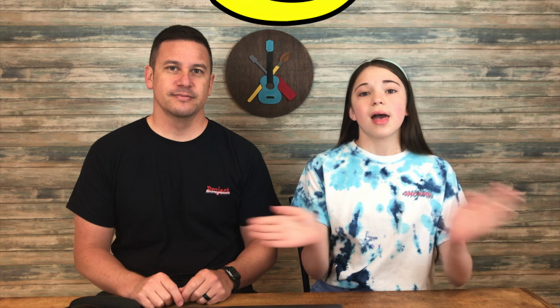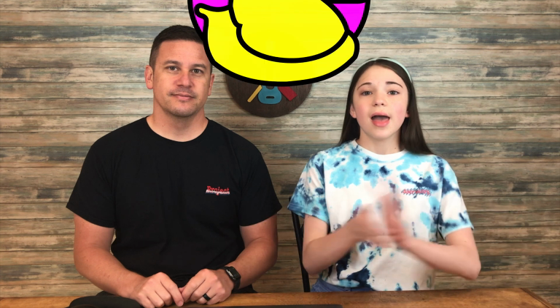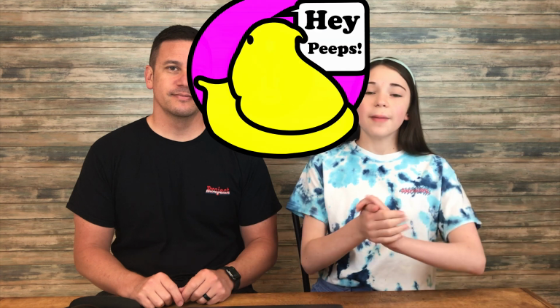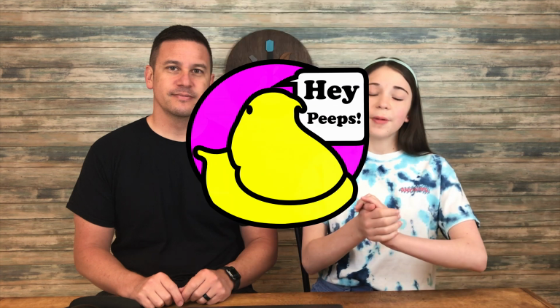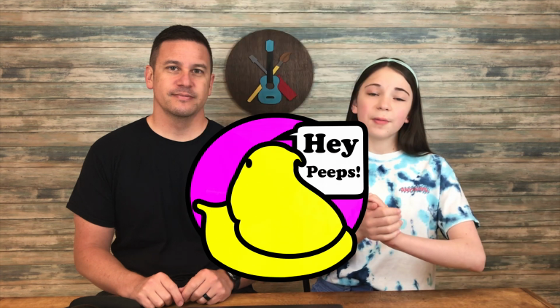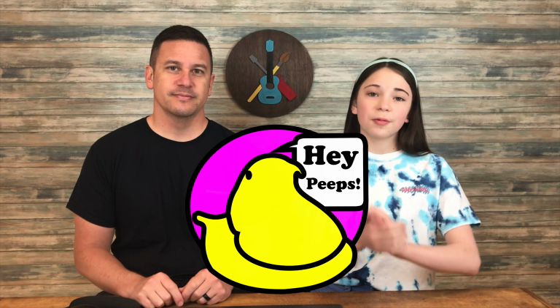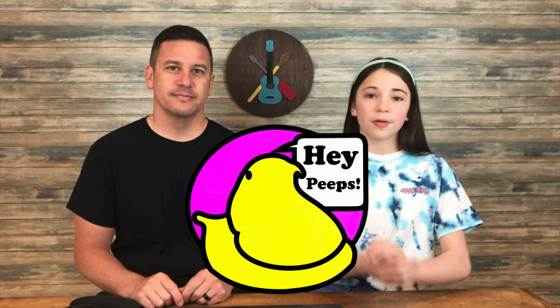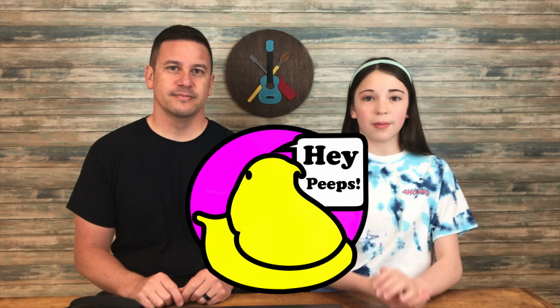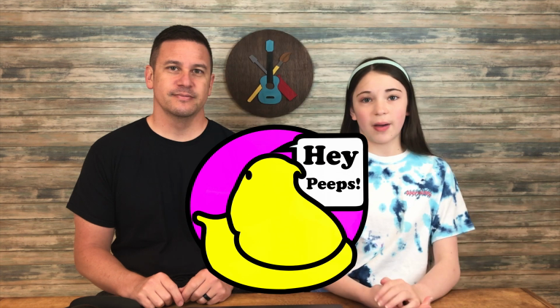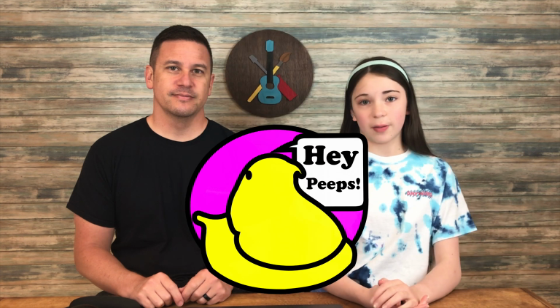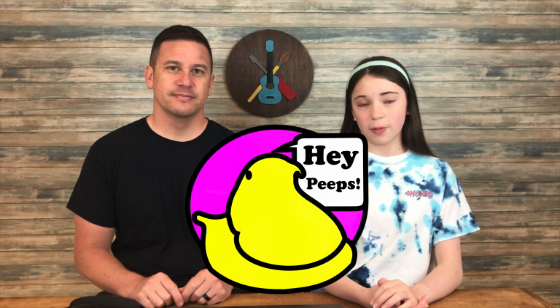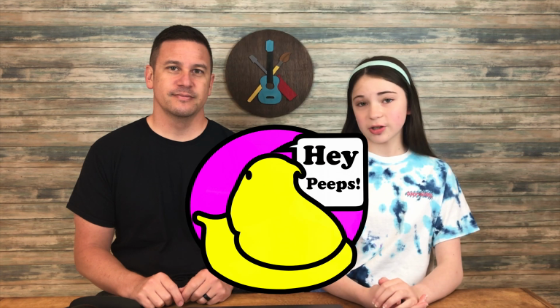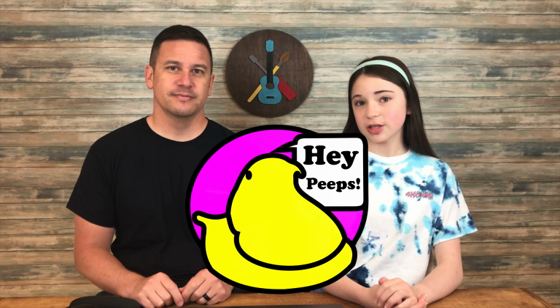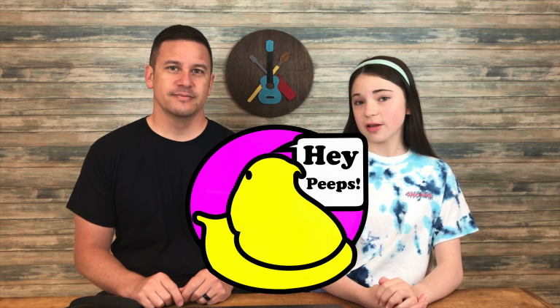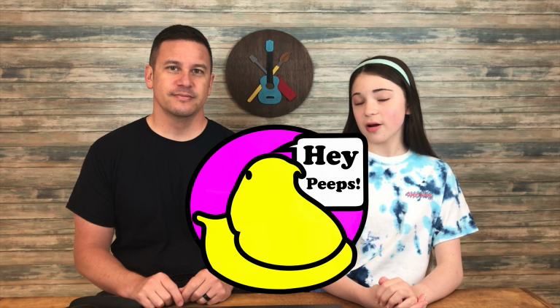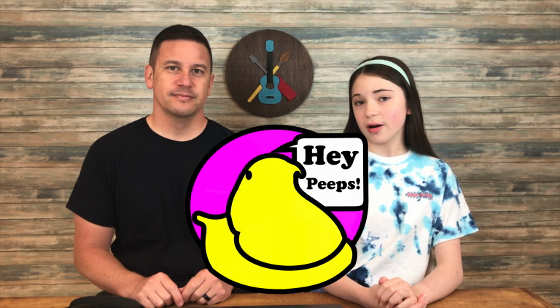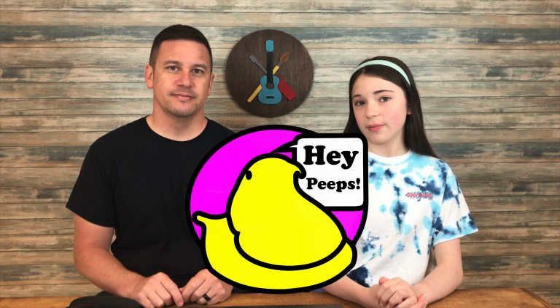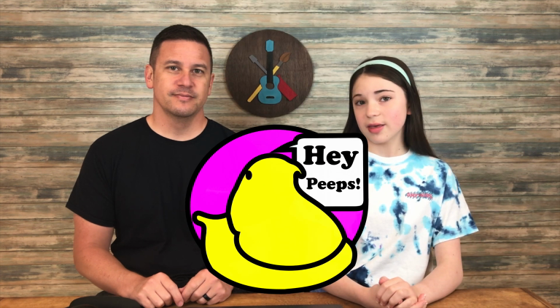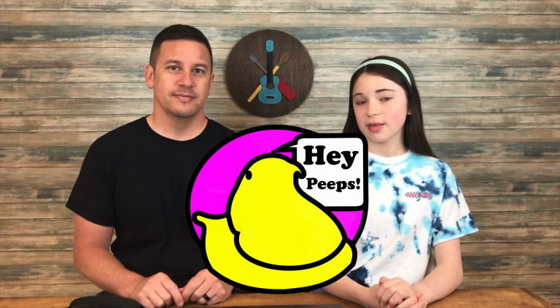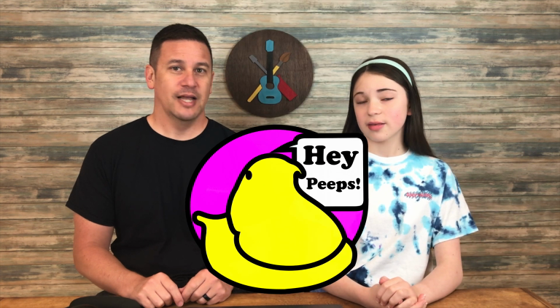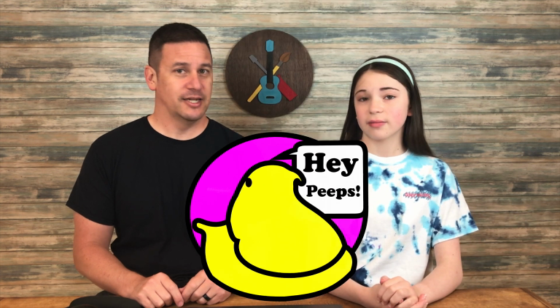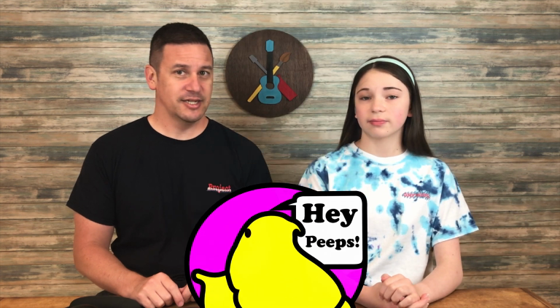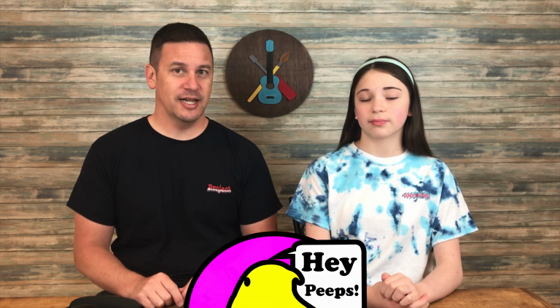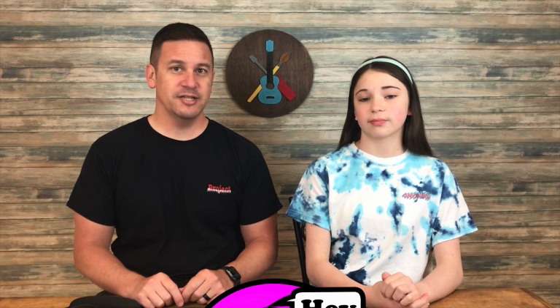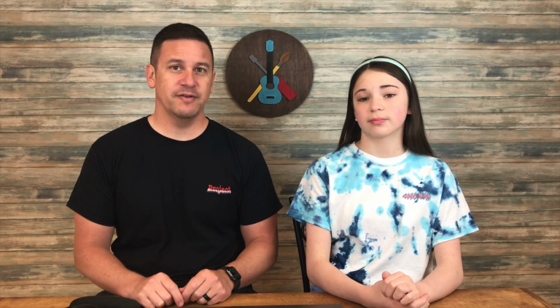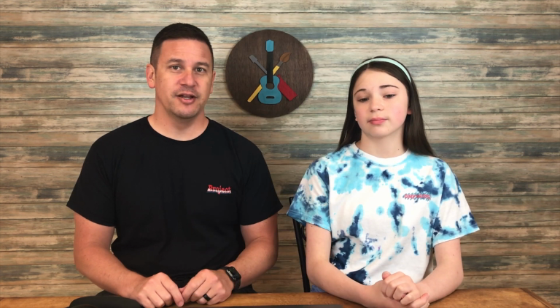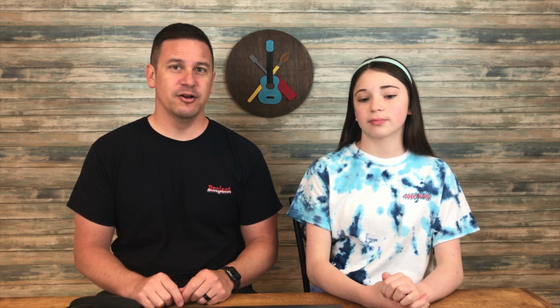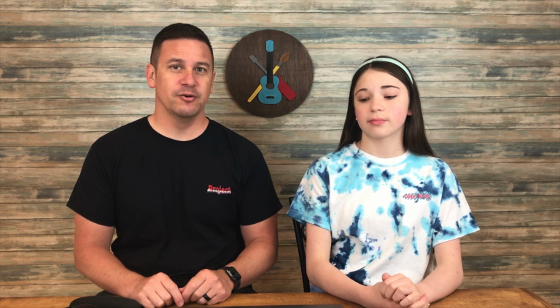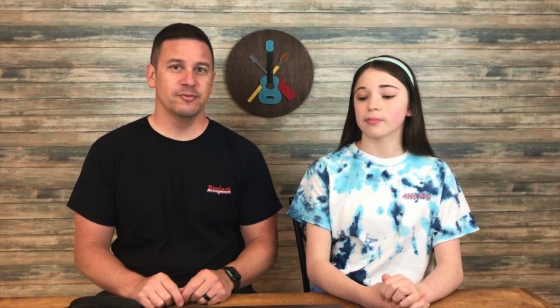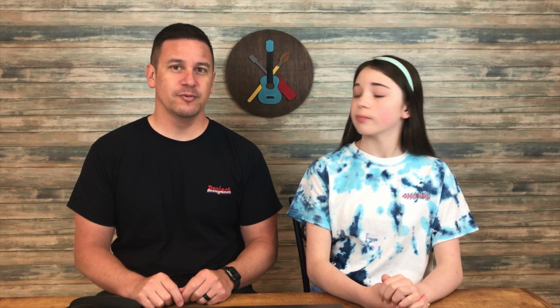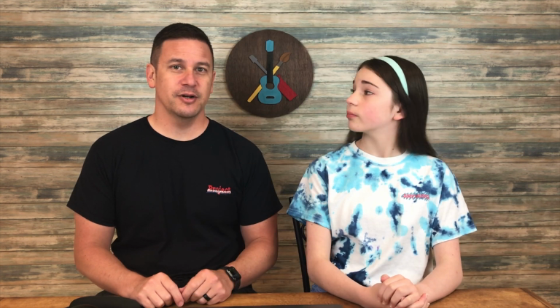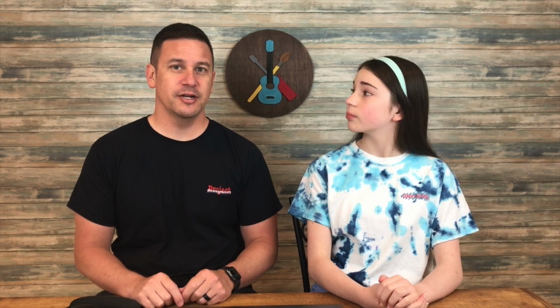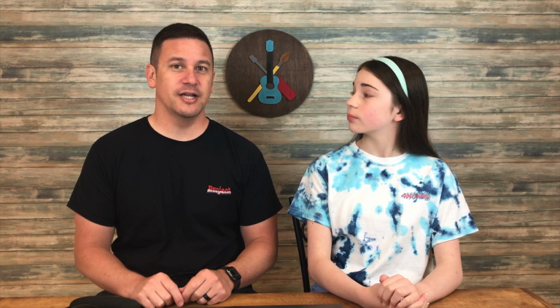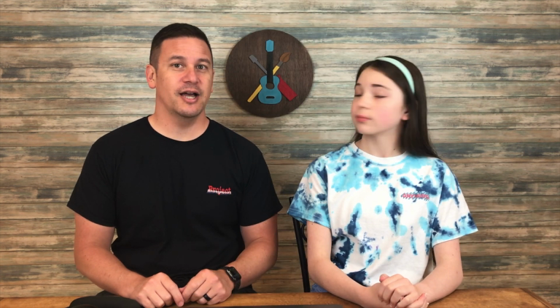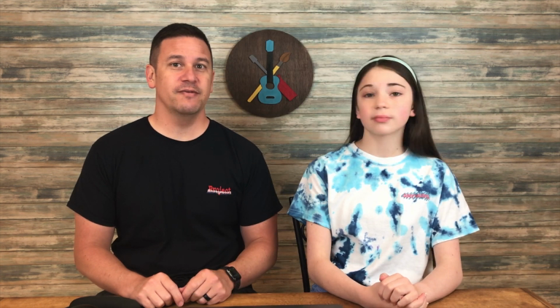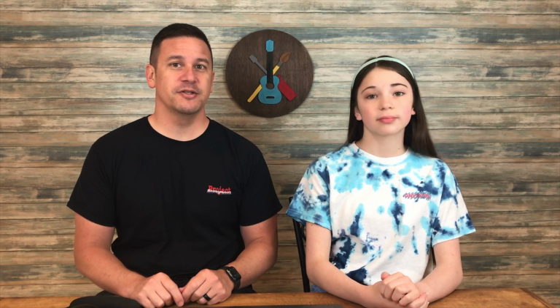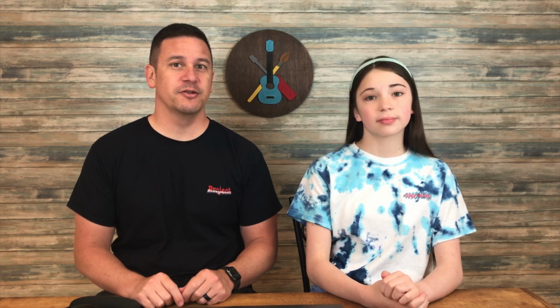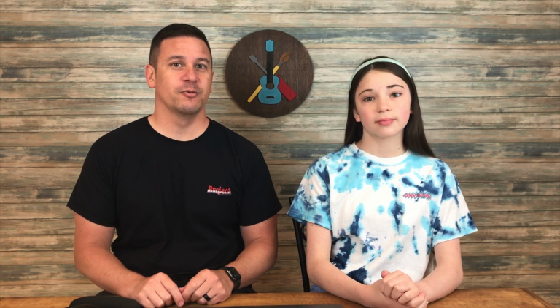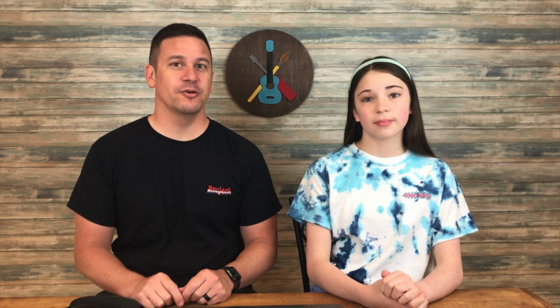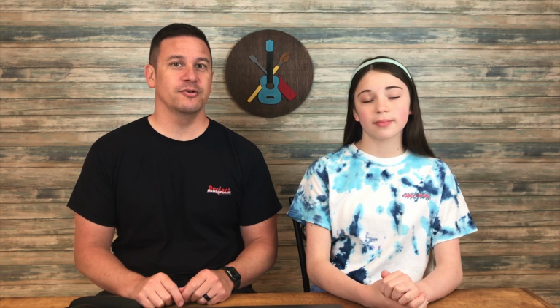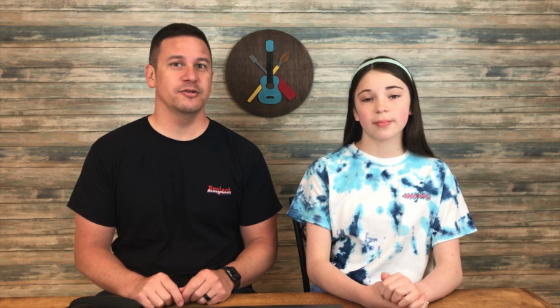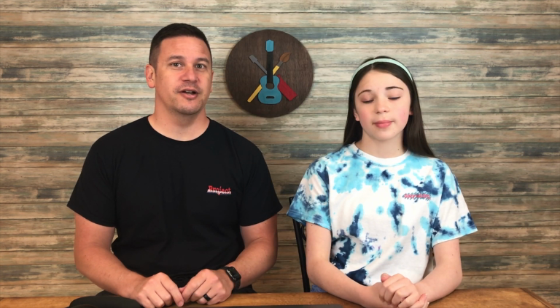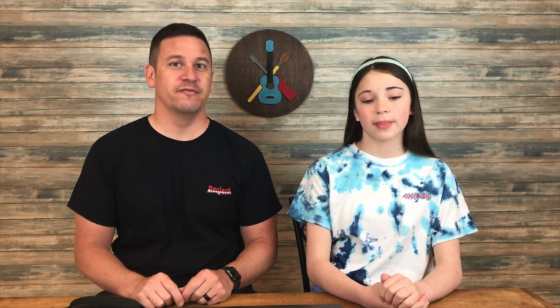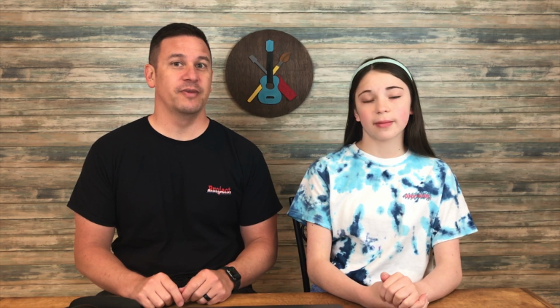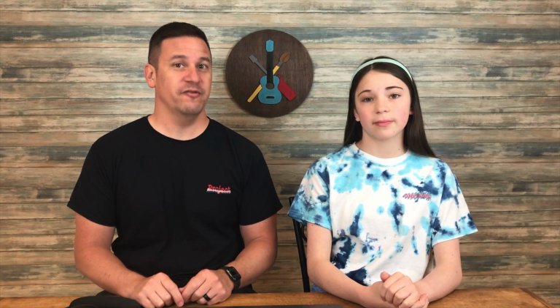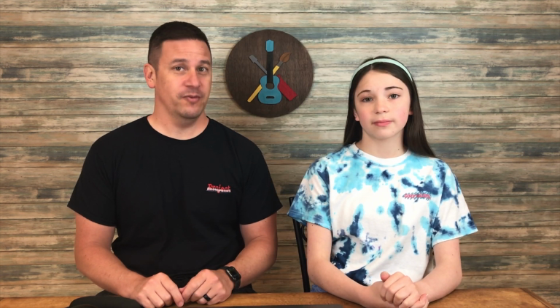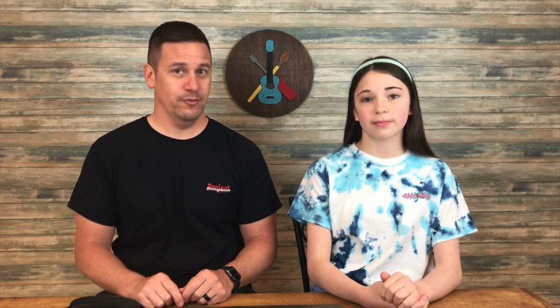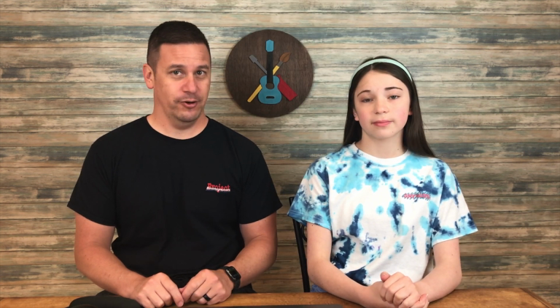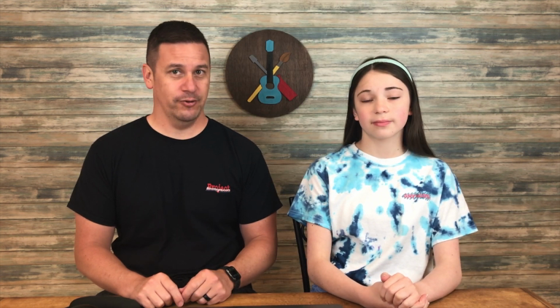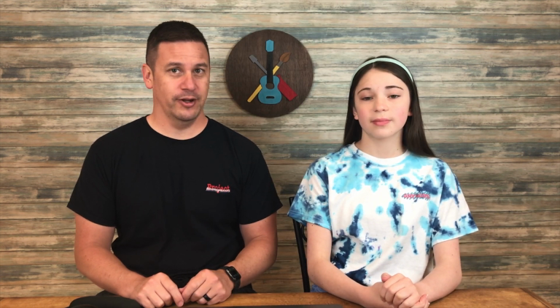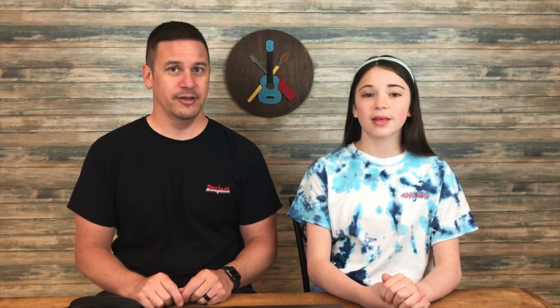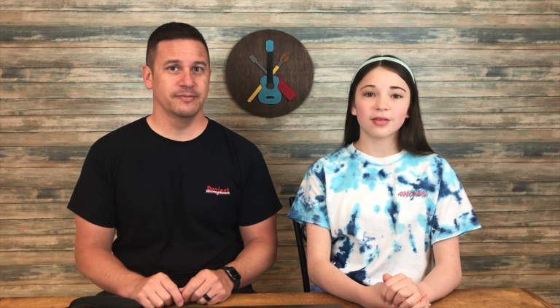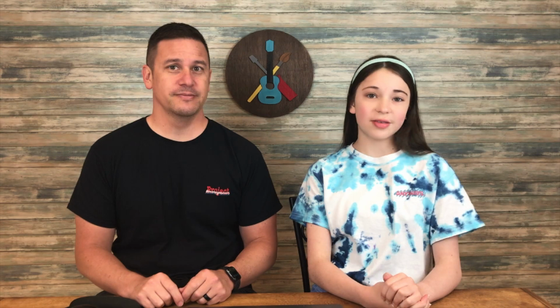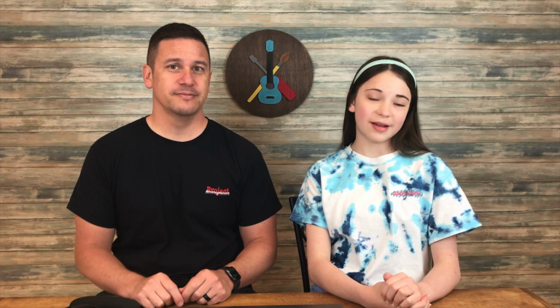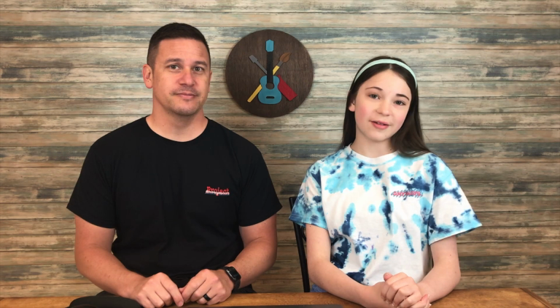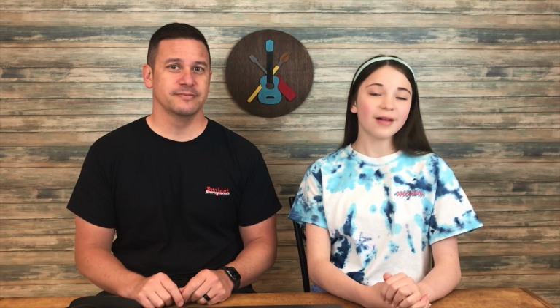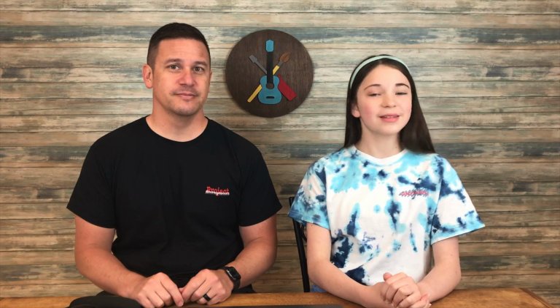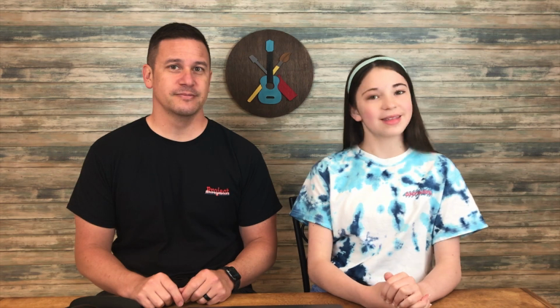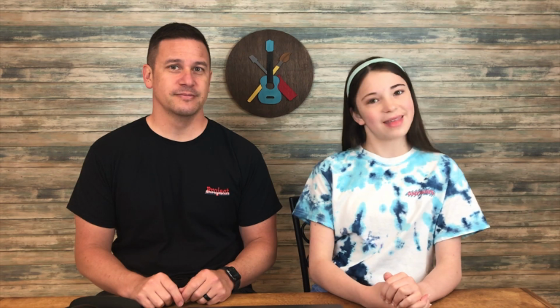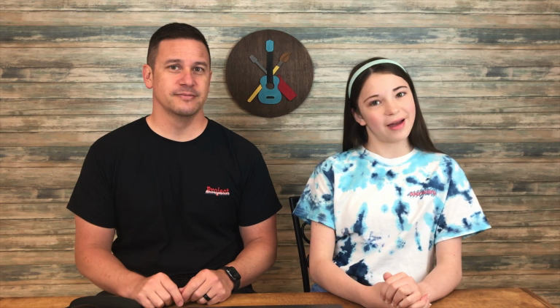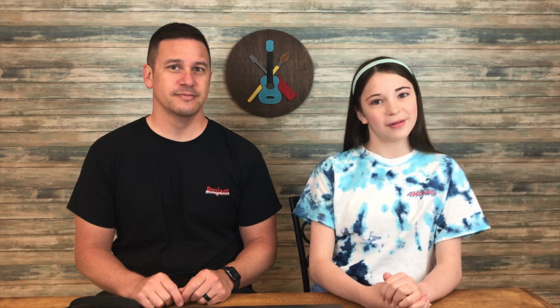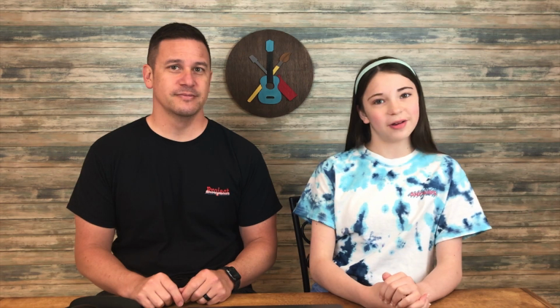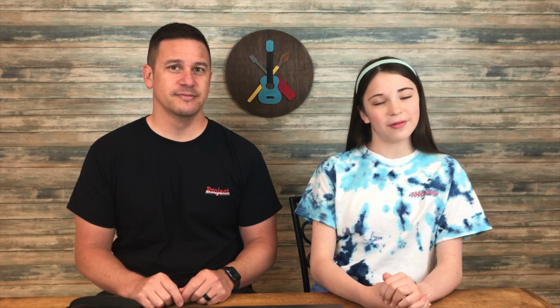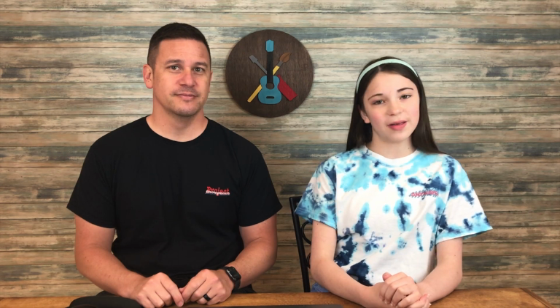Hey peeps! Welcome back to Project Anonymous. In today's video, we're going to dive into the world of Puff Embroidery. So stick around and see how we do it.